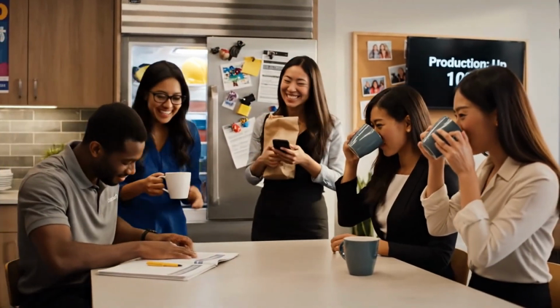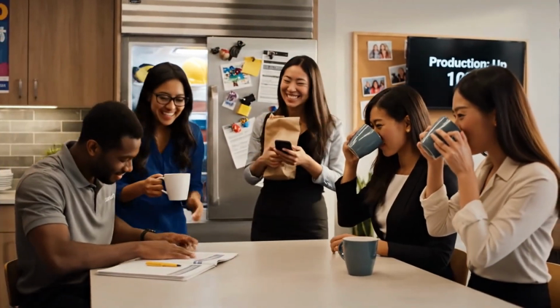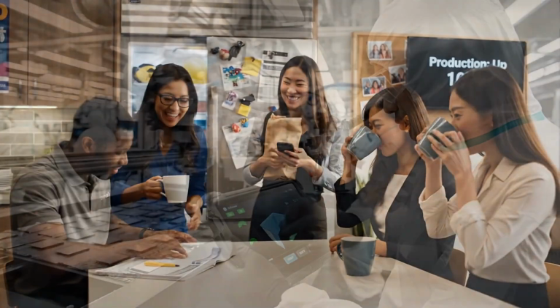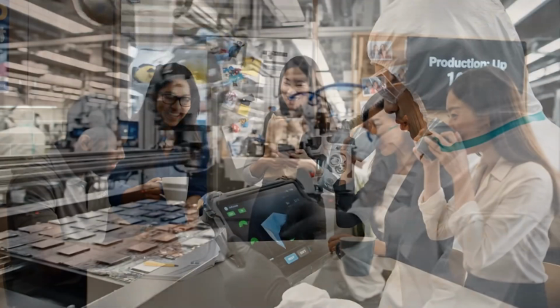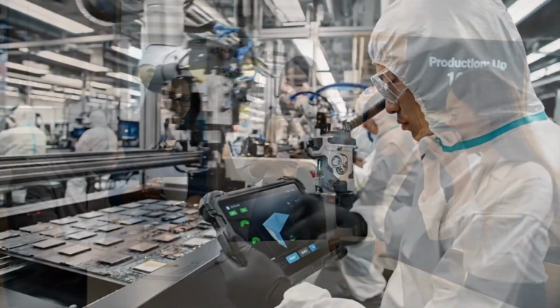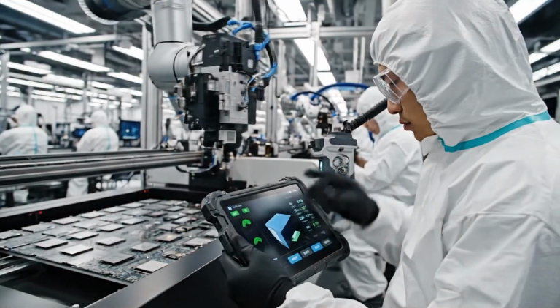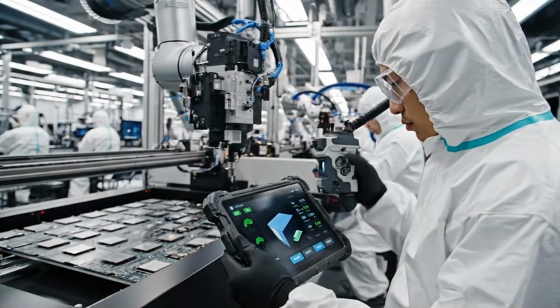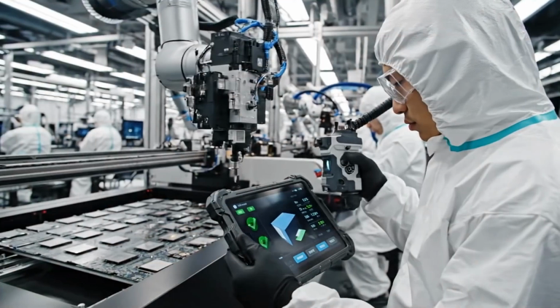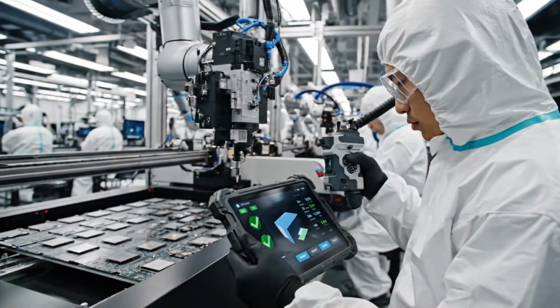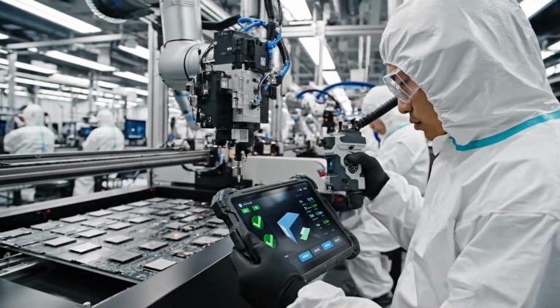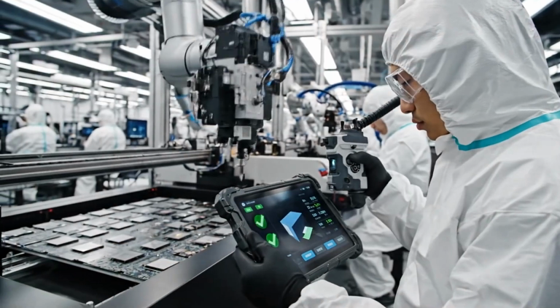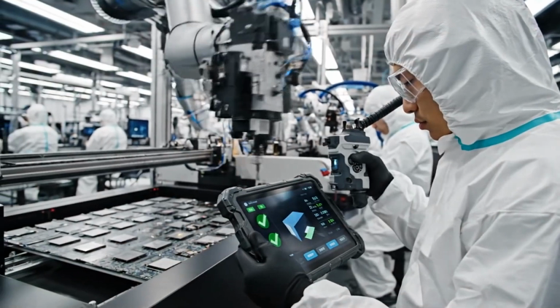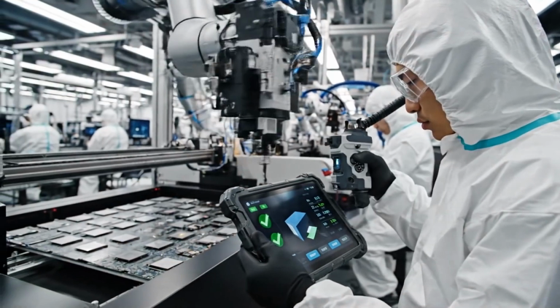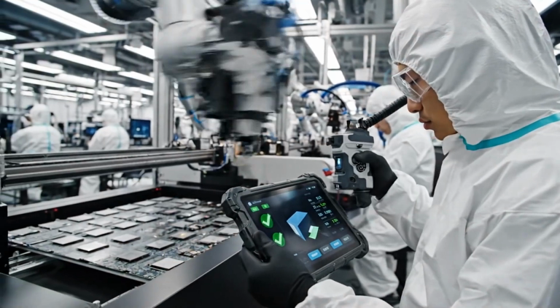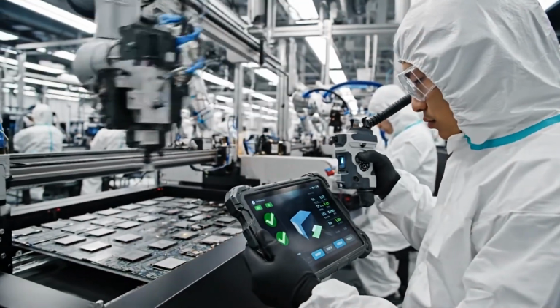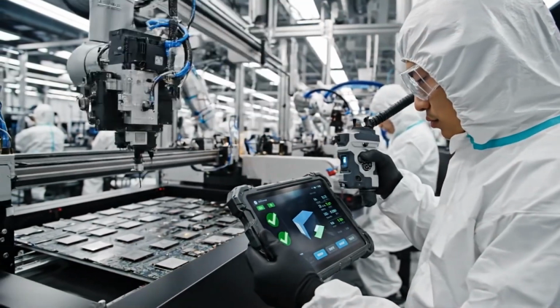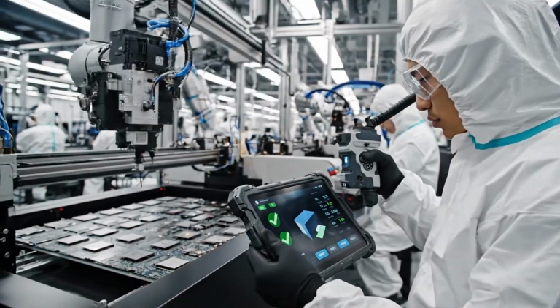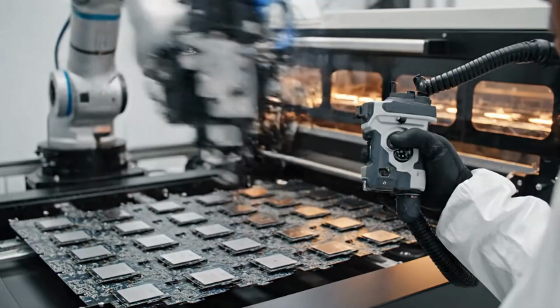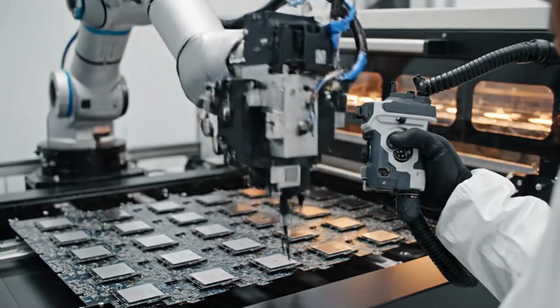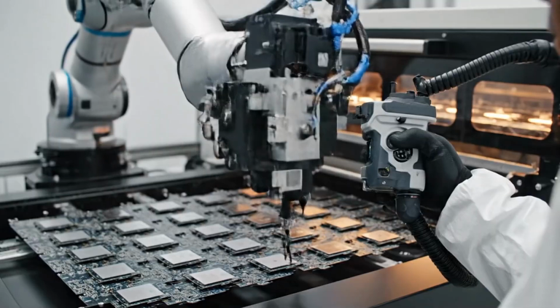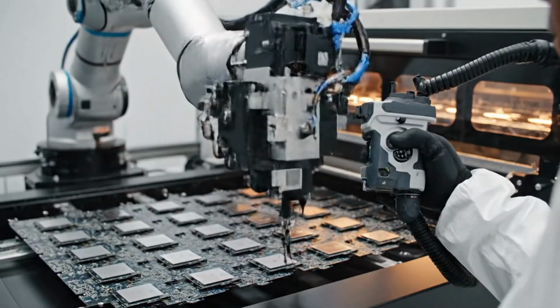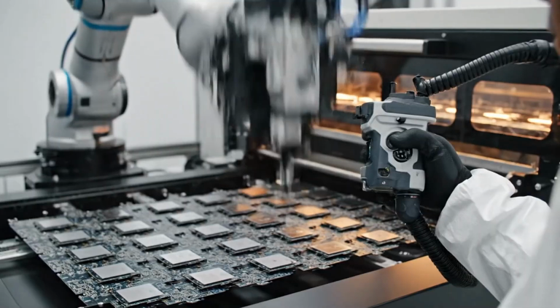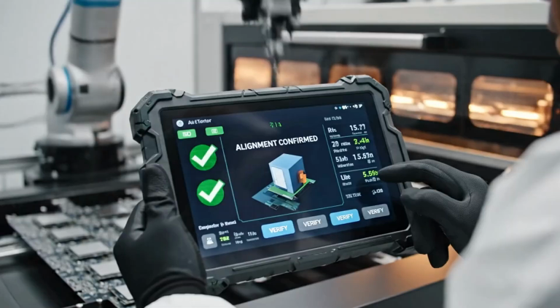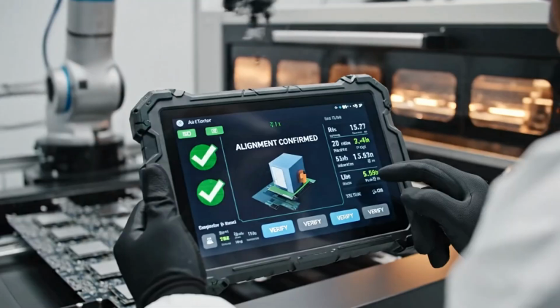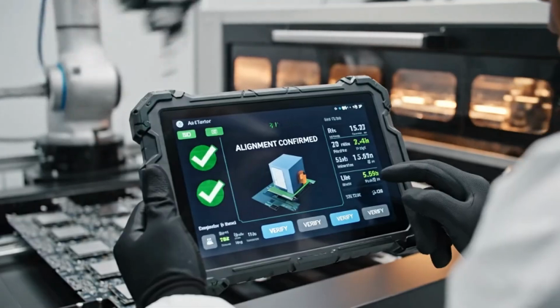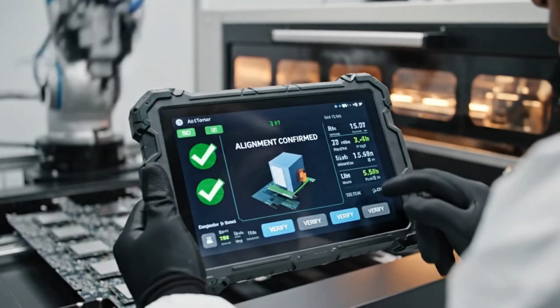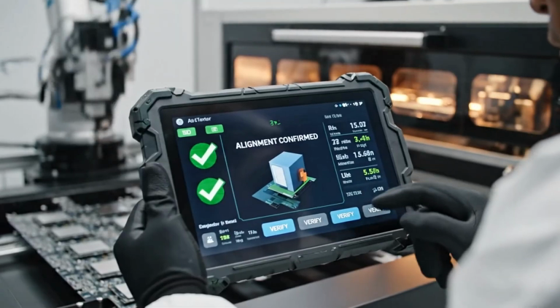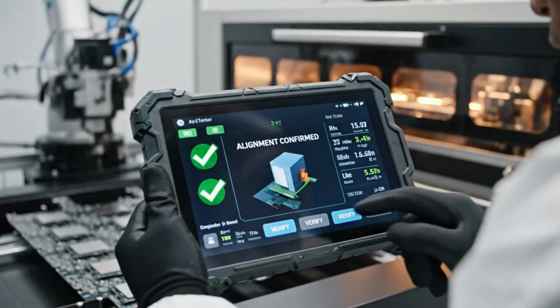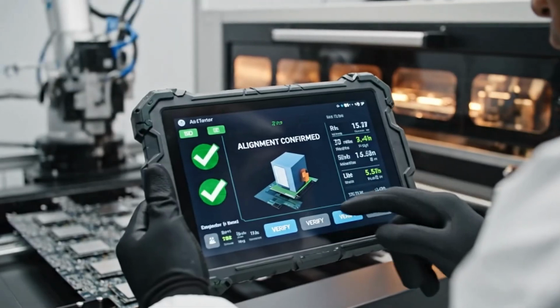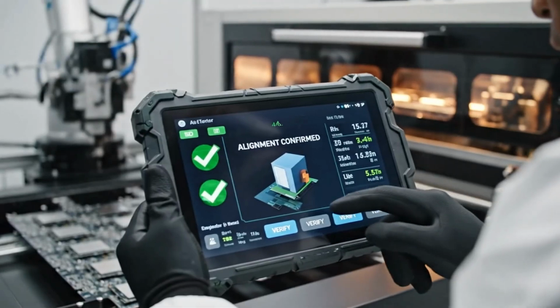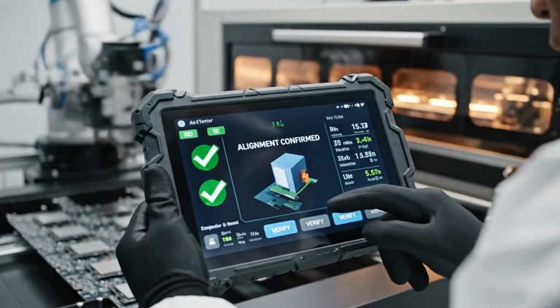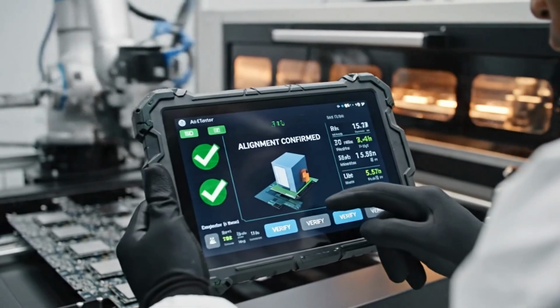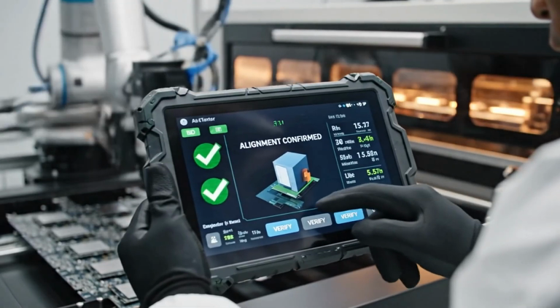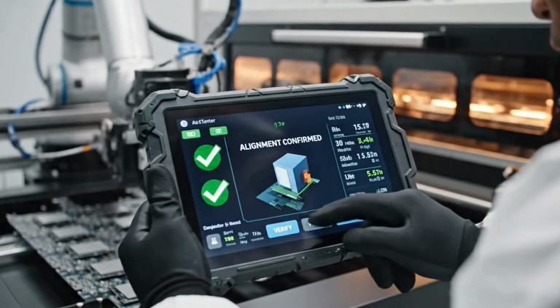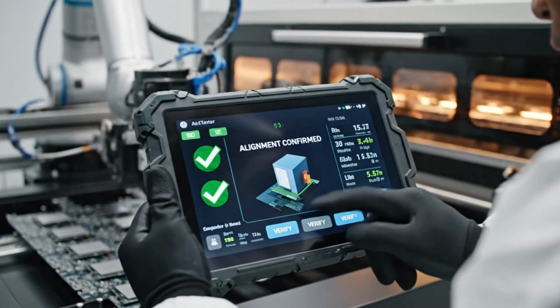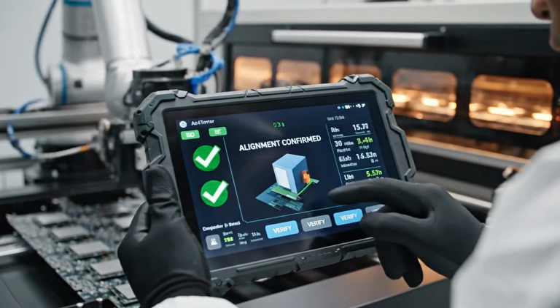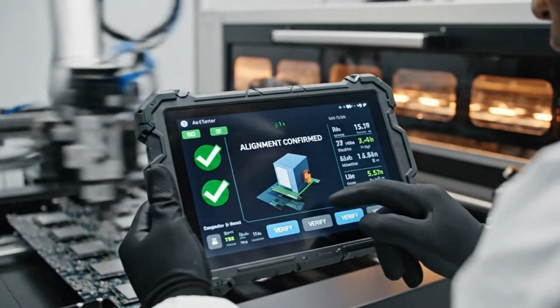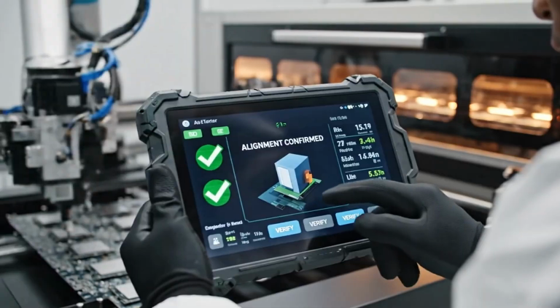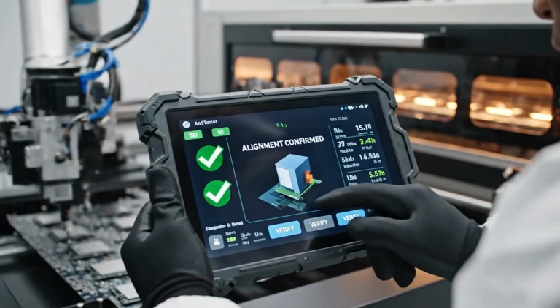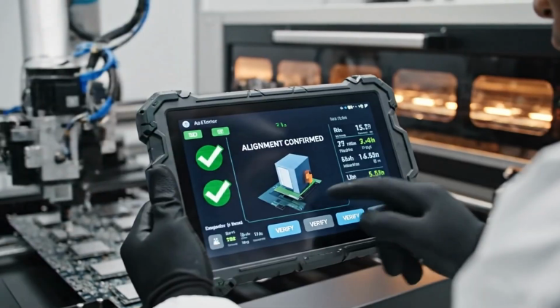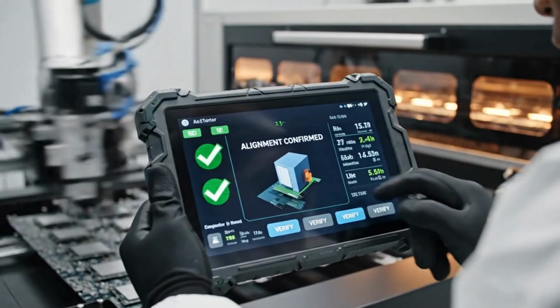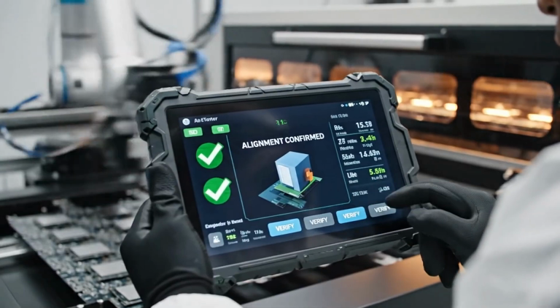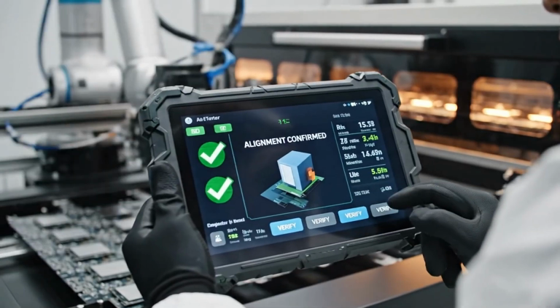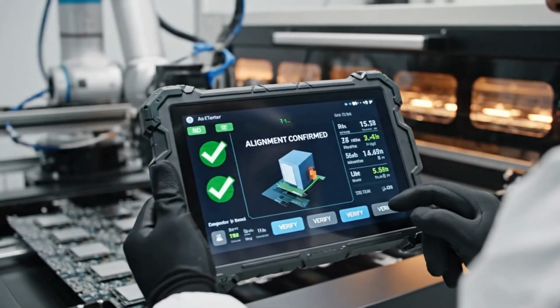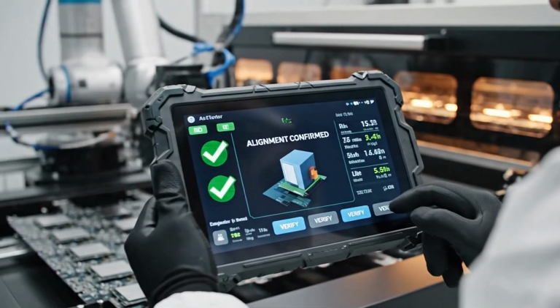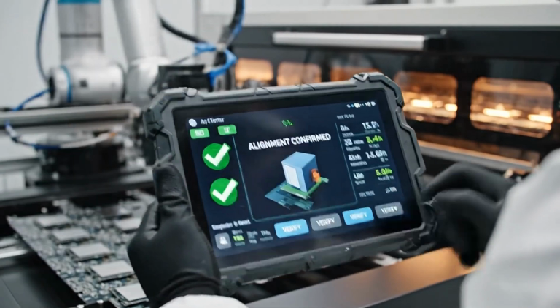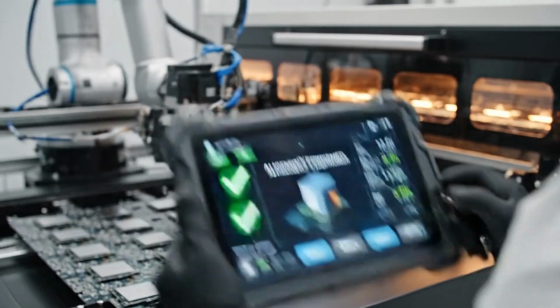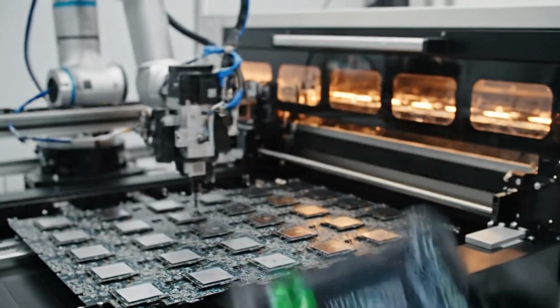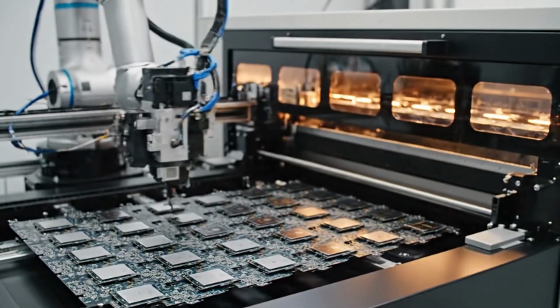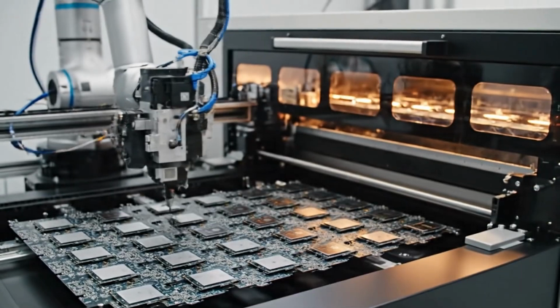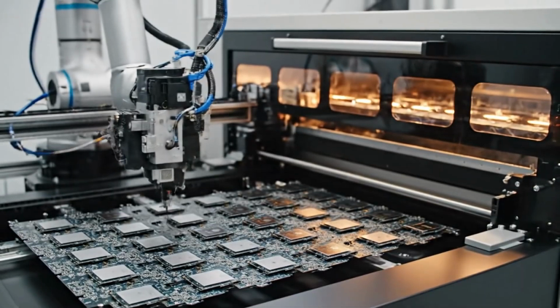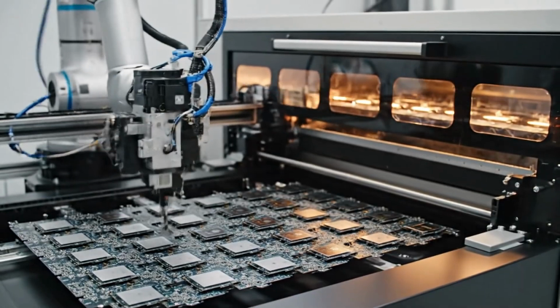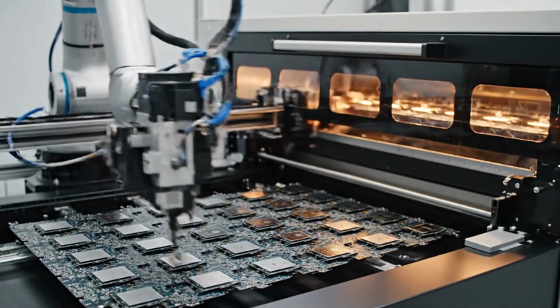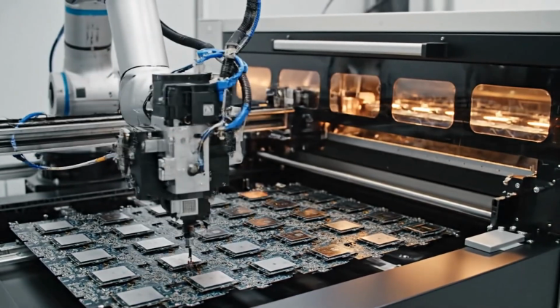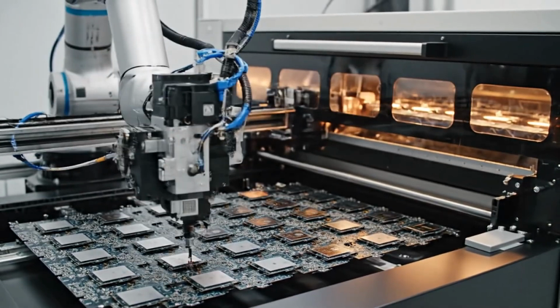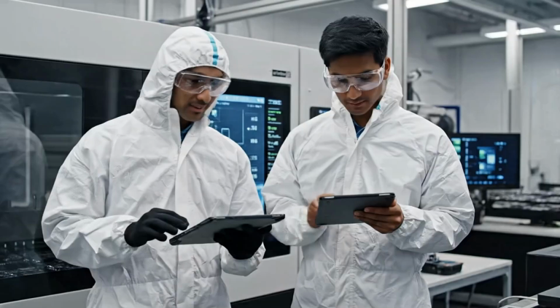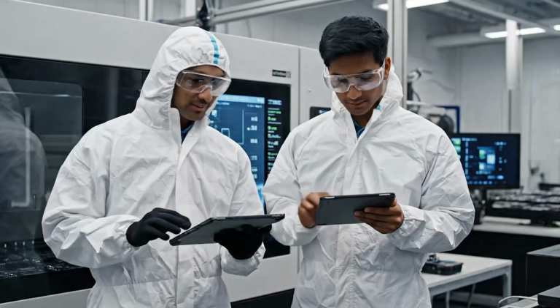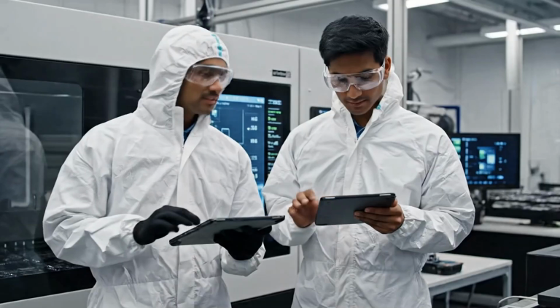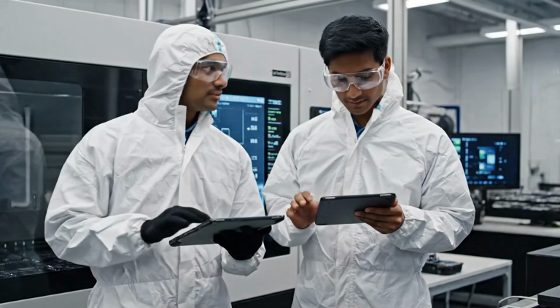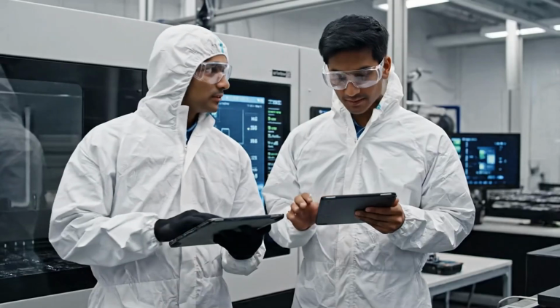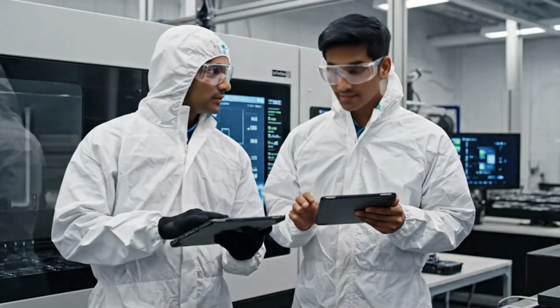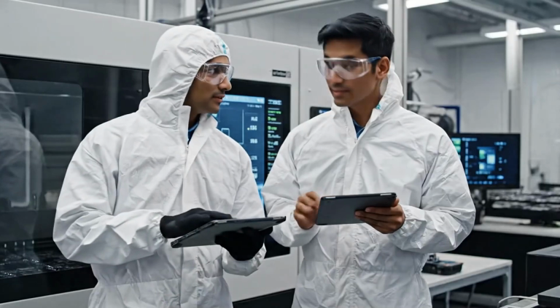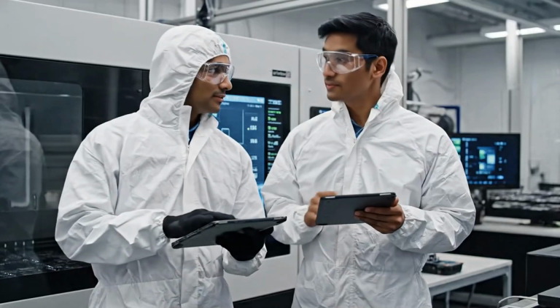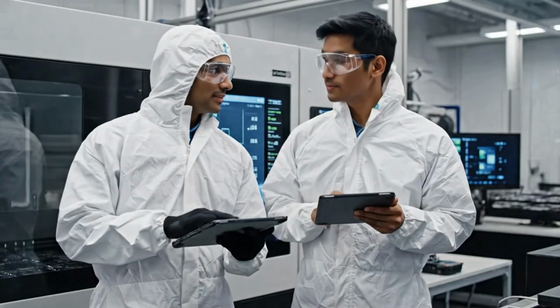Before production starts, every machine undergoes precise calibration to ensure each iPhone meets exacting standards.